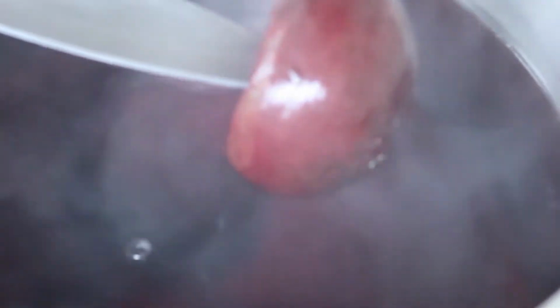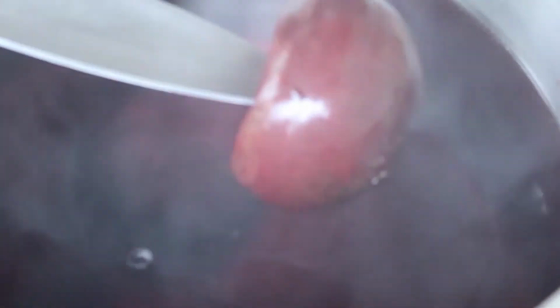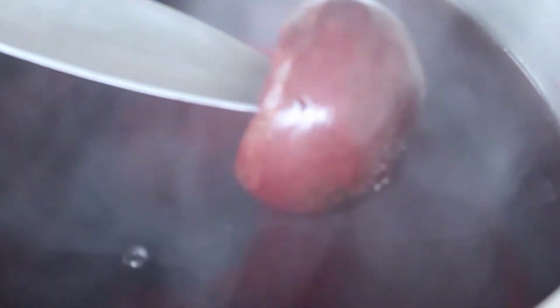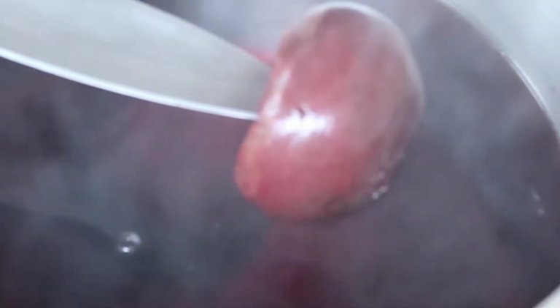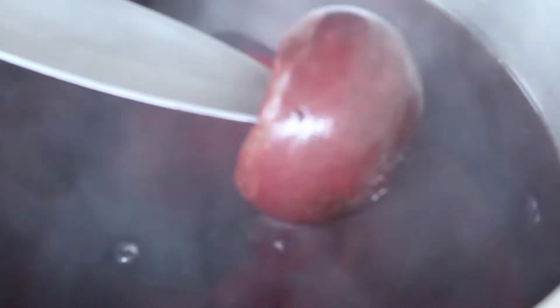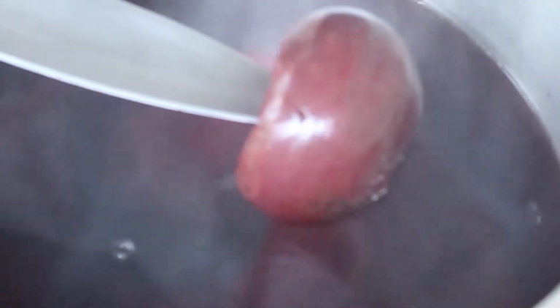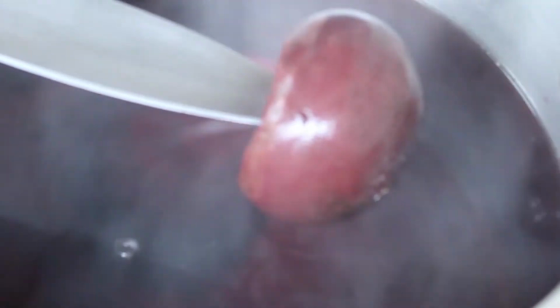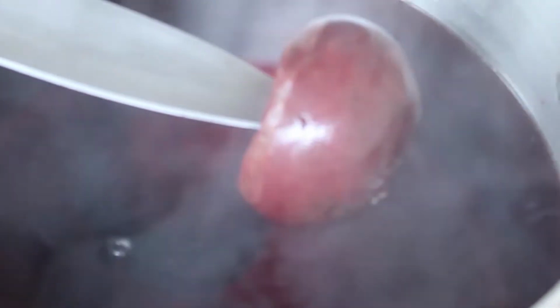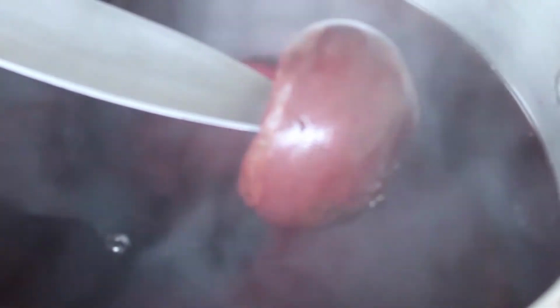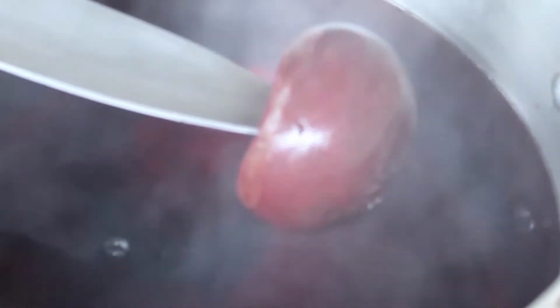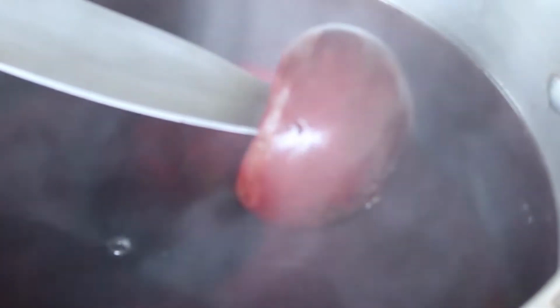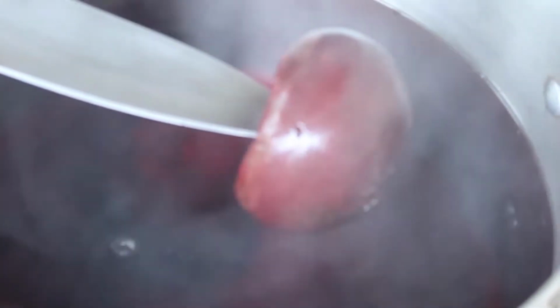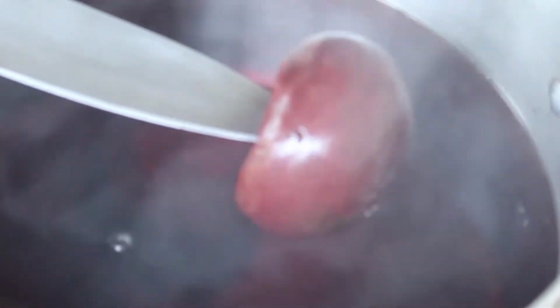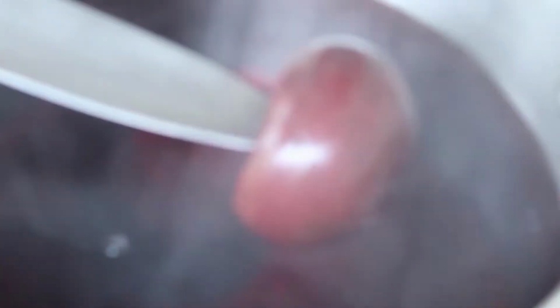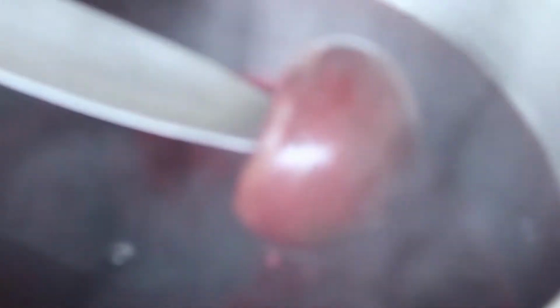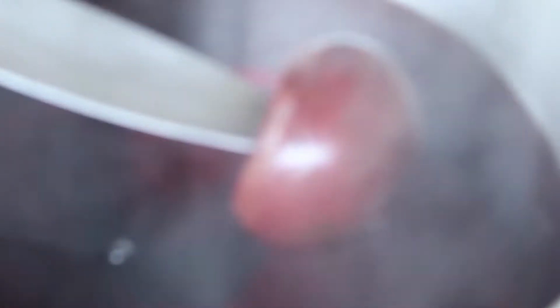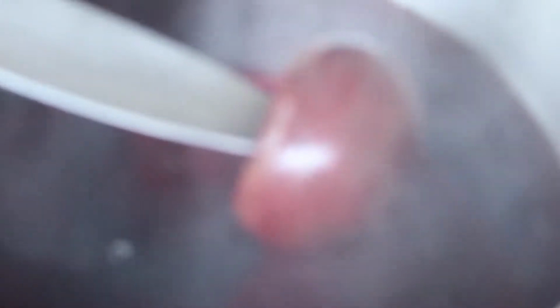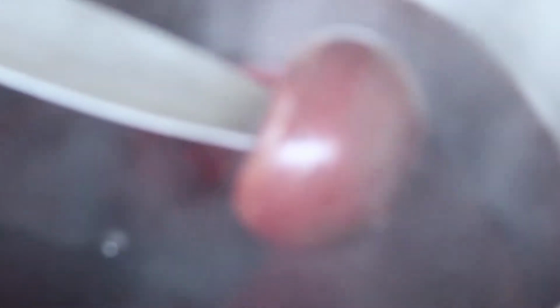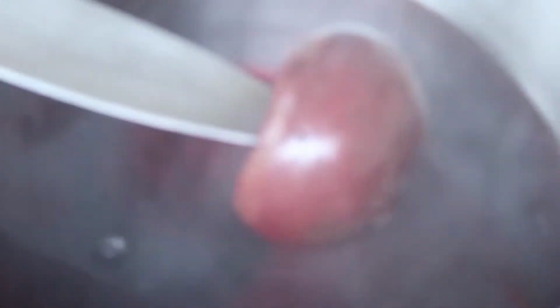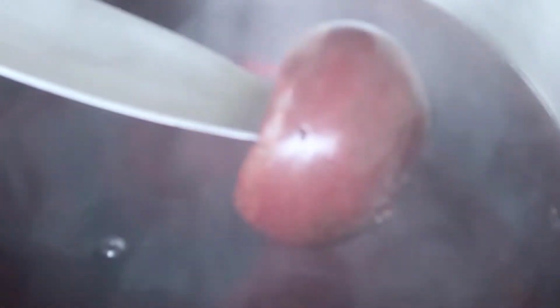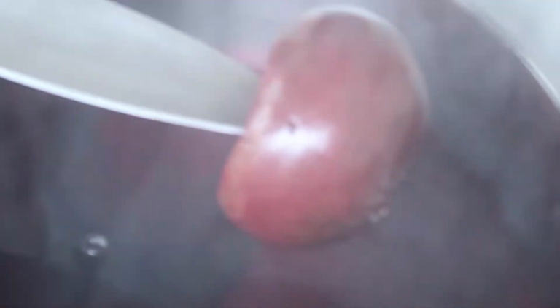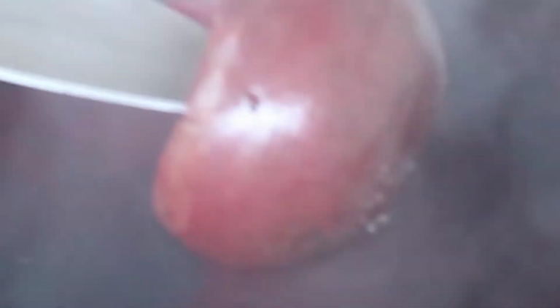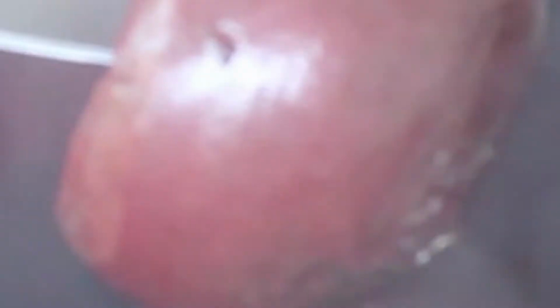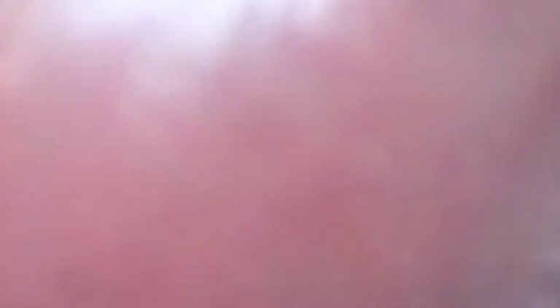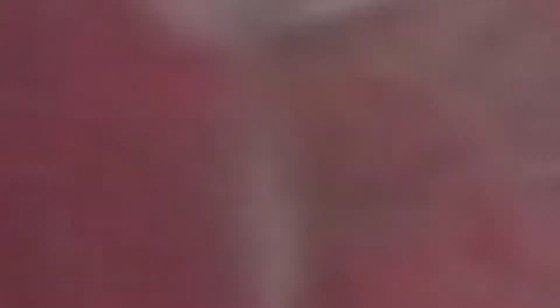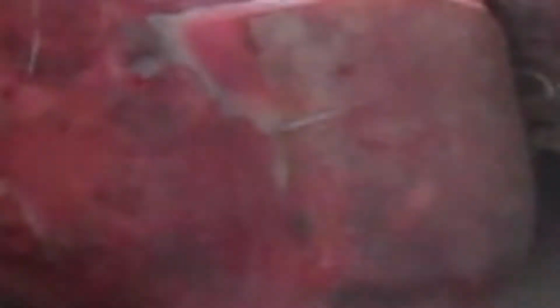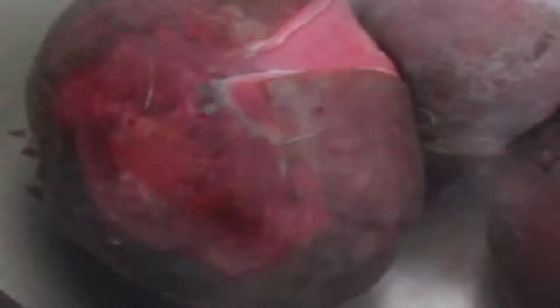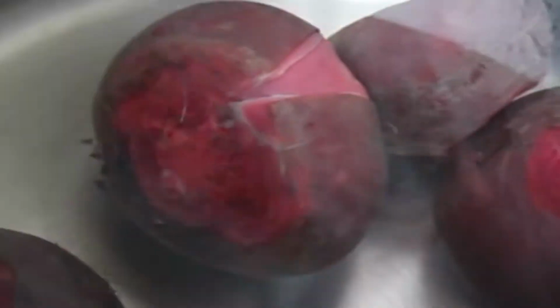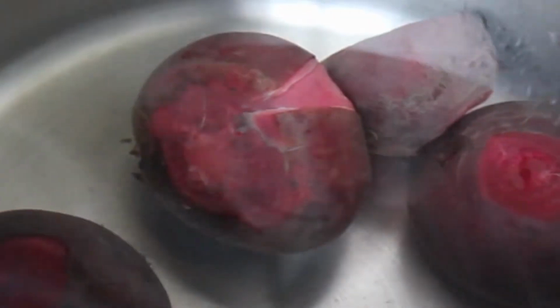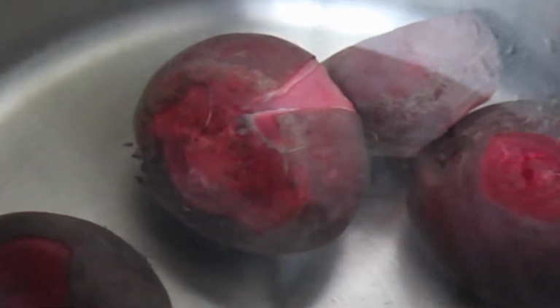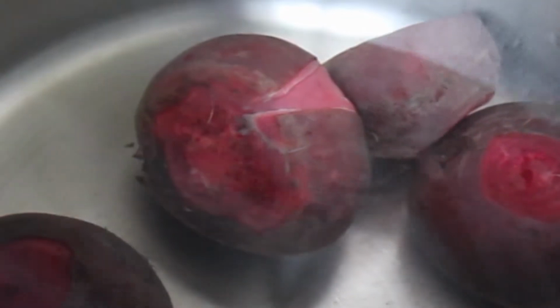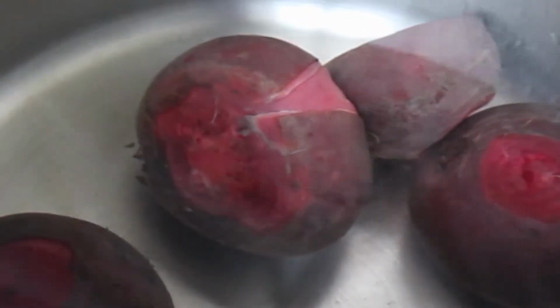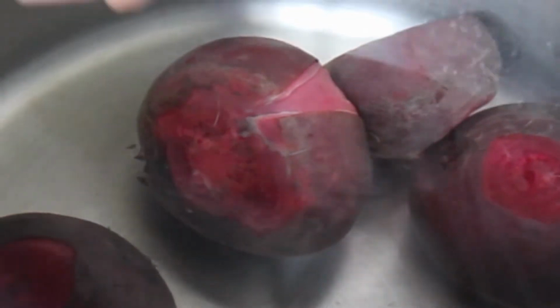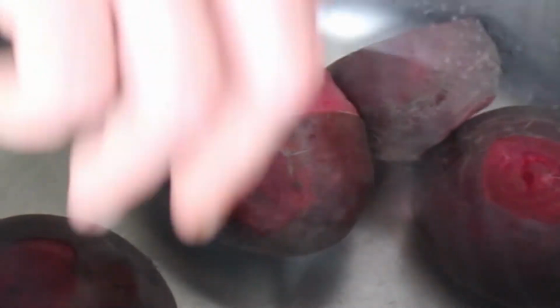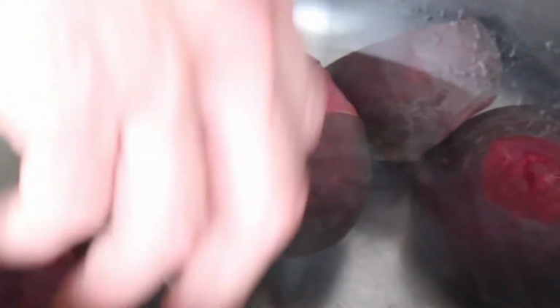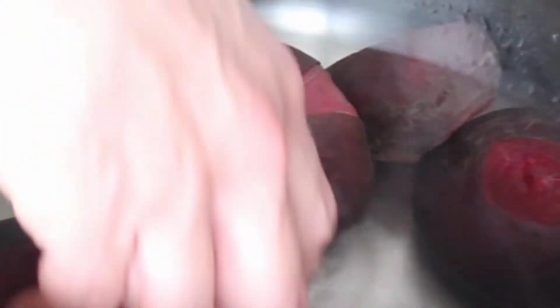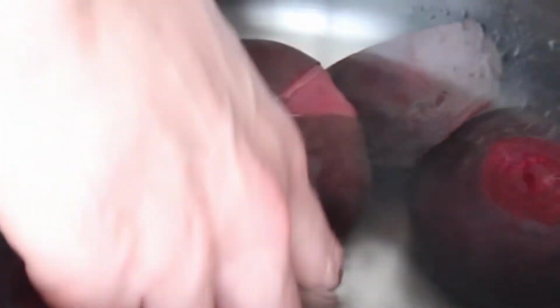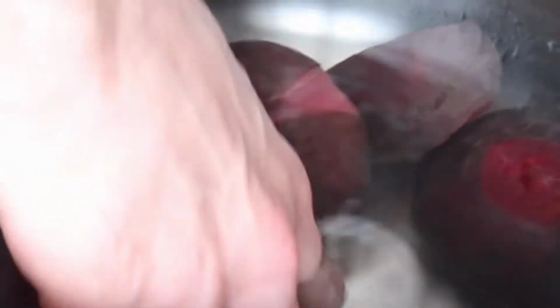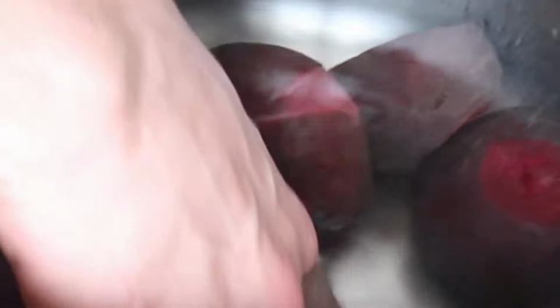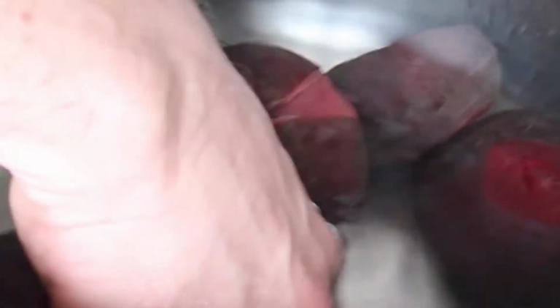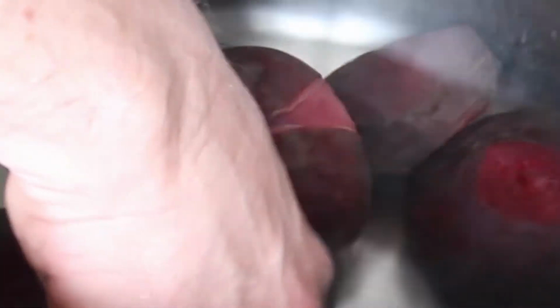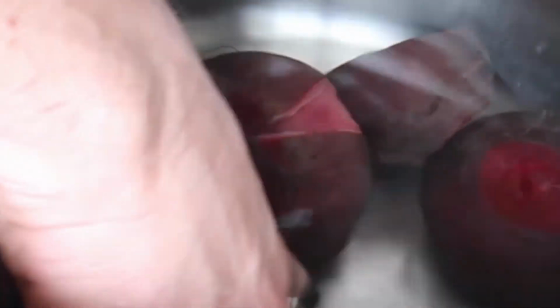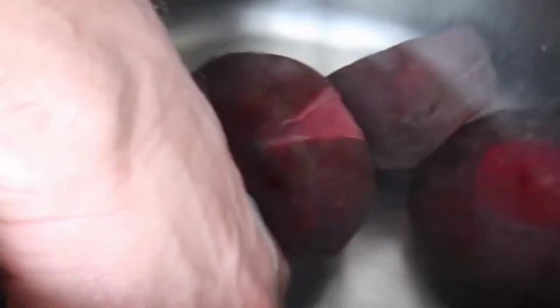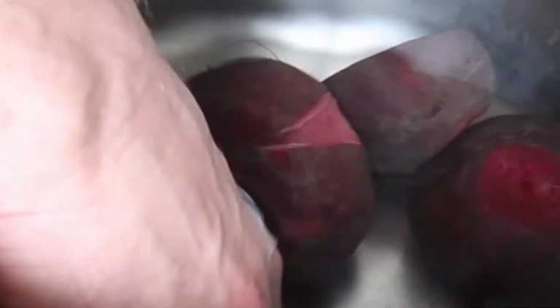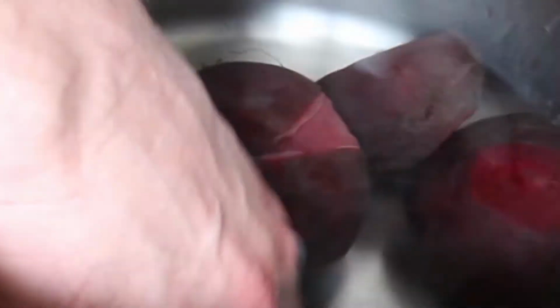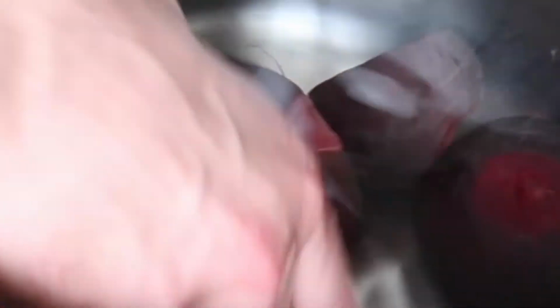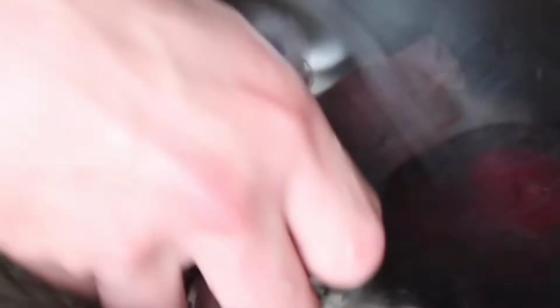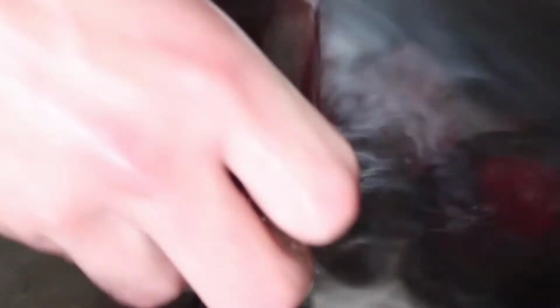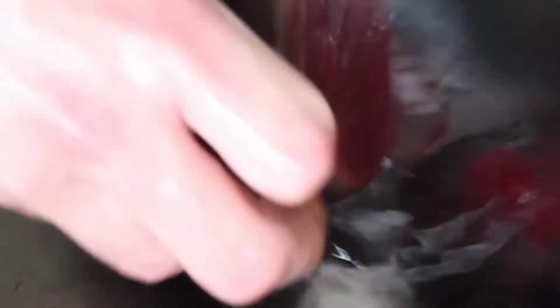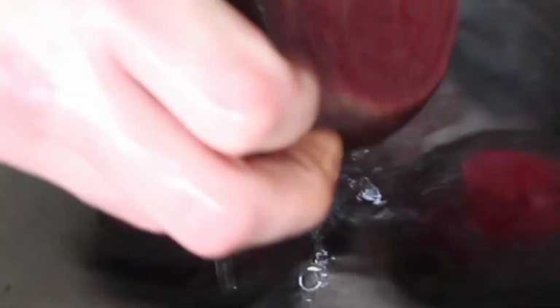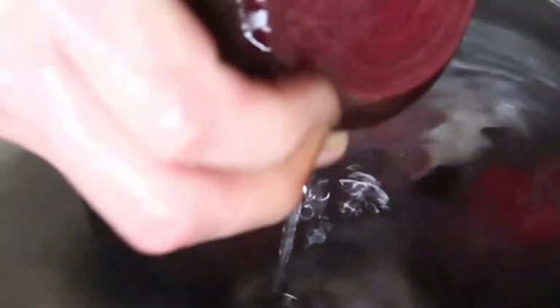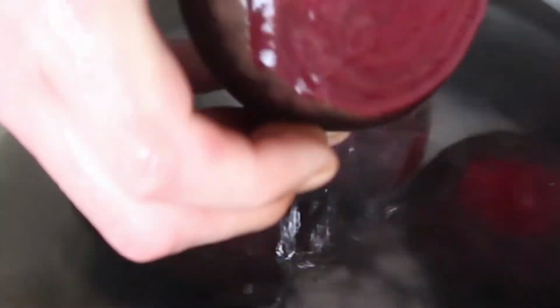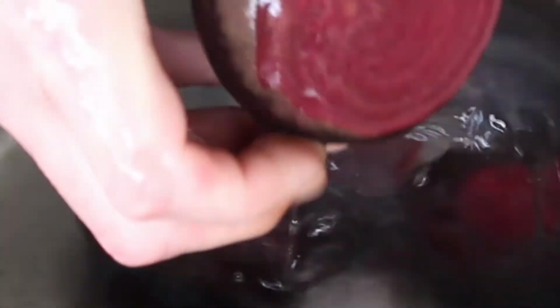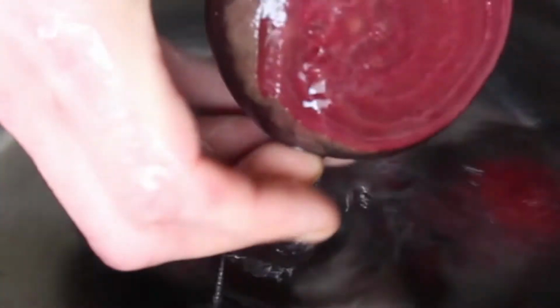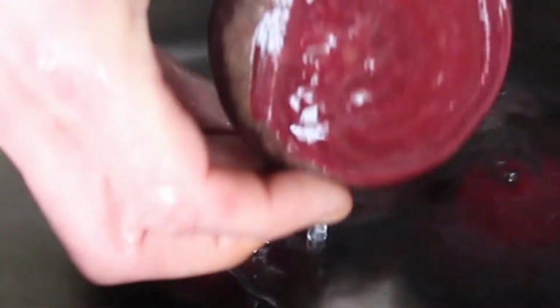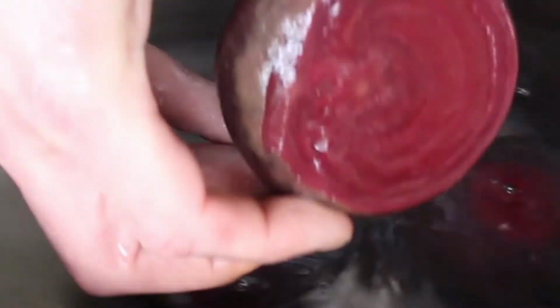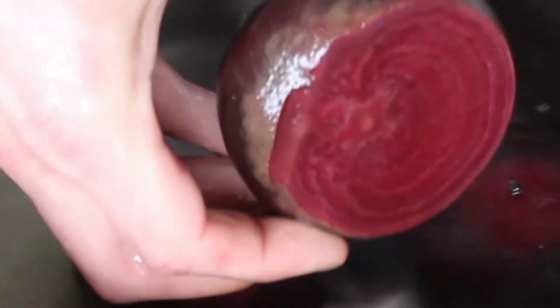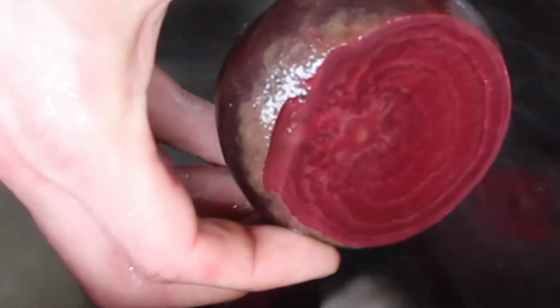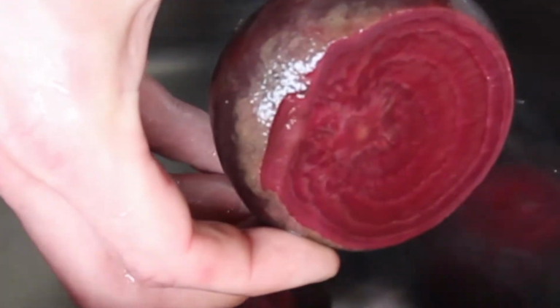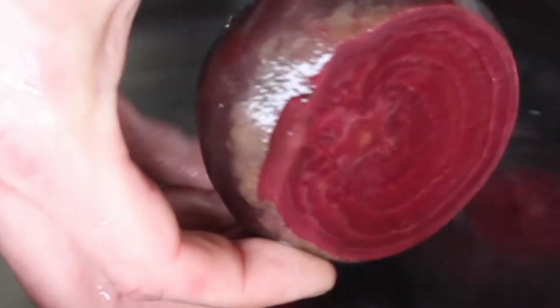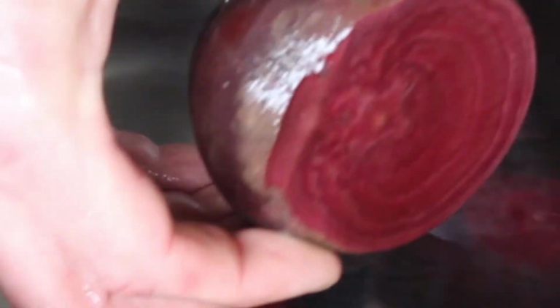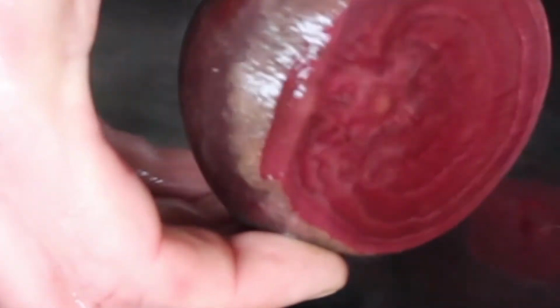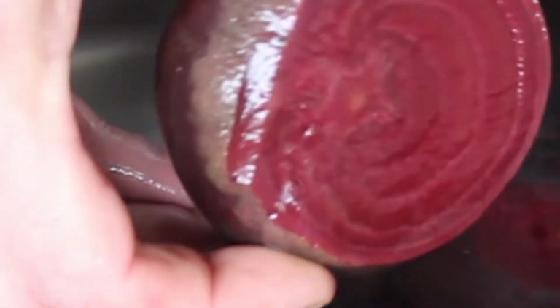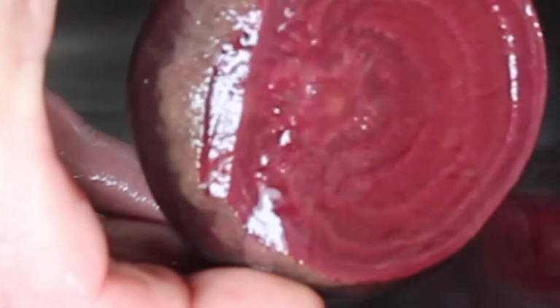The water can be used for other recipes, including smoothies, but I'll get into that in another video. Pull them off in cool water.